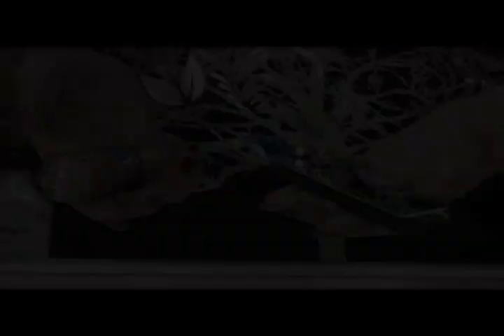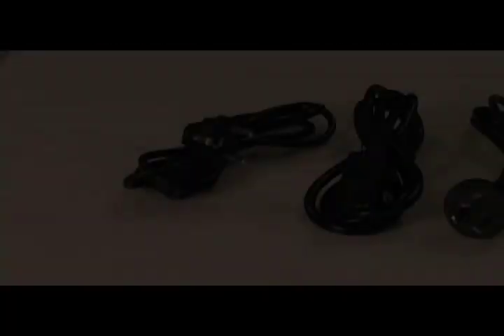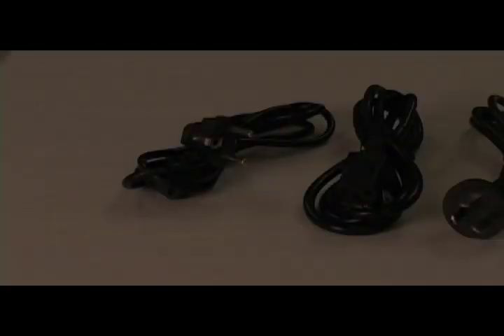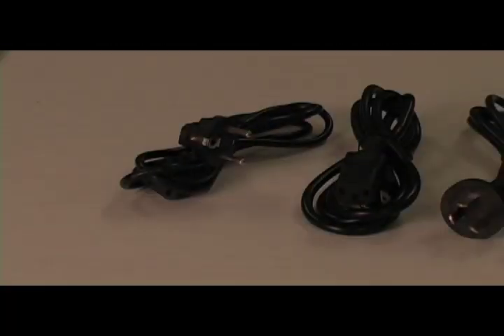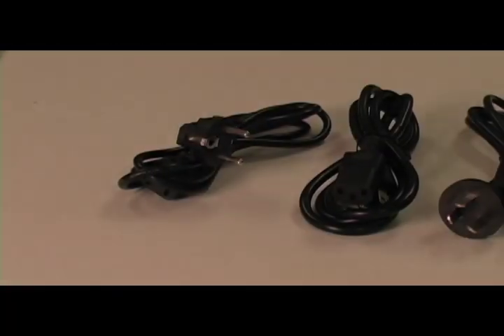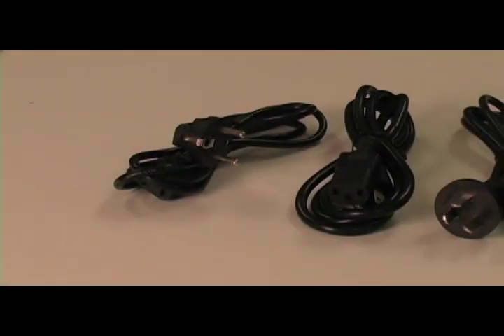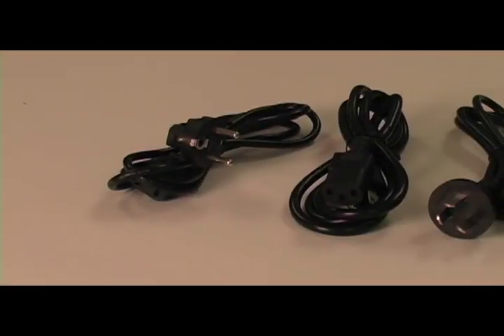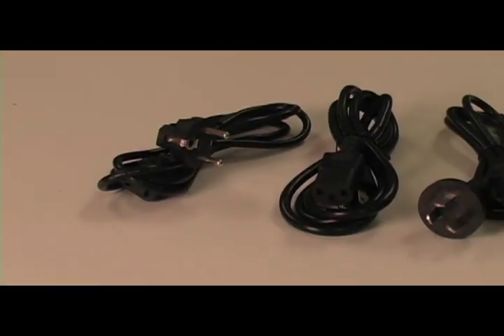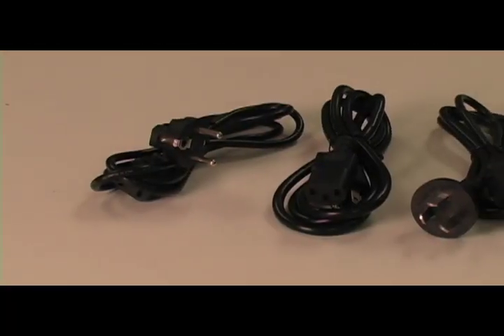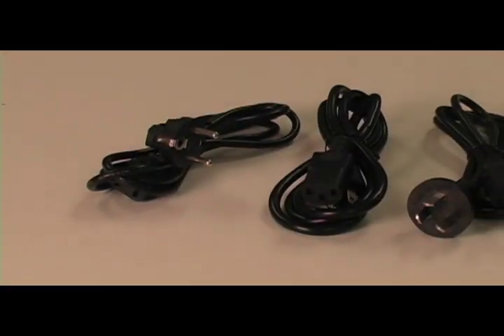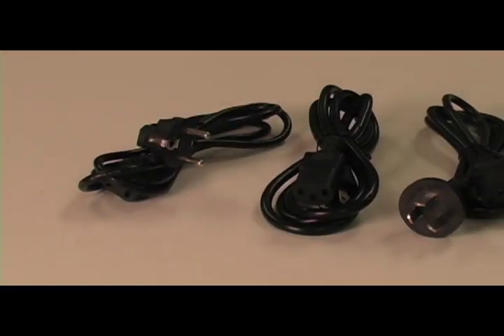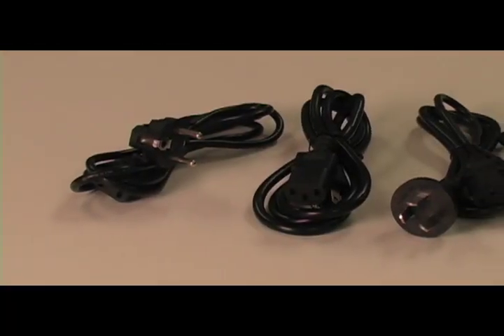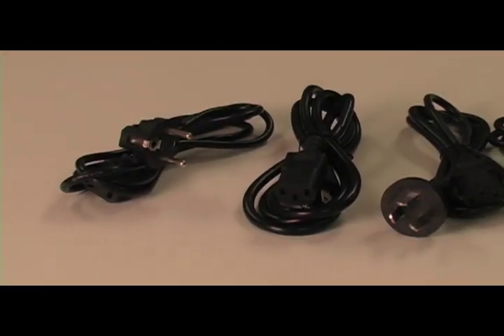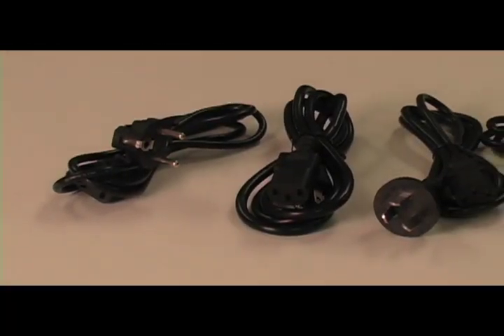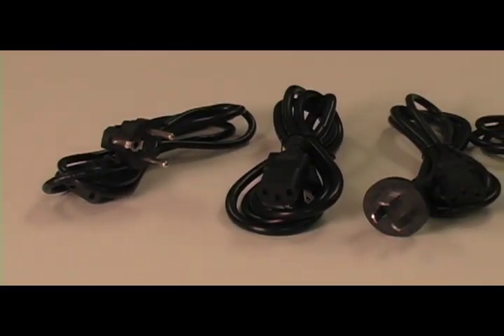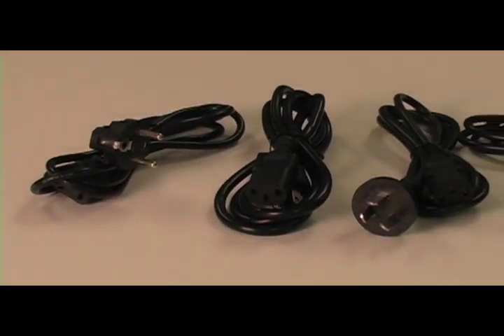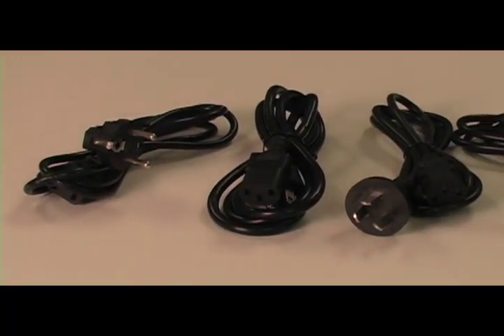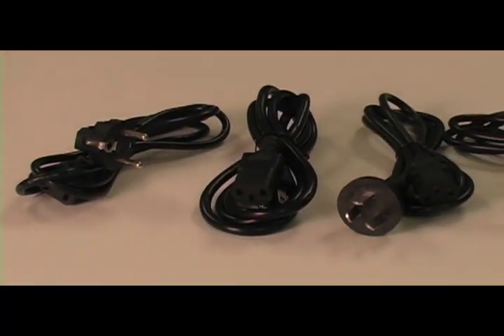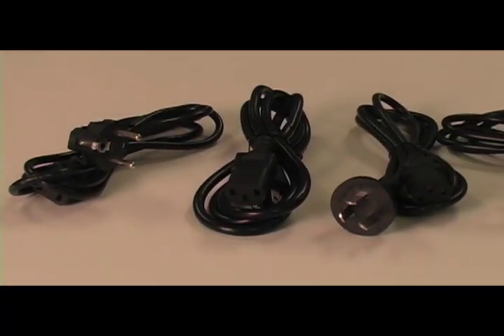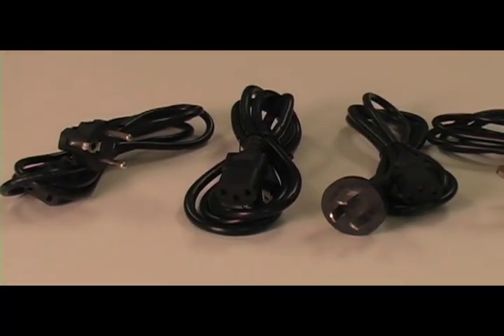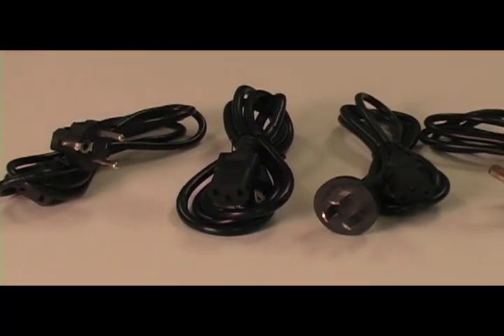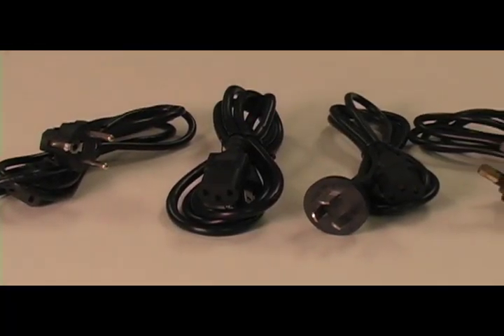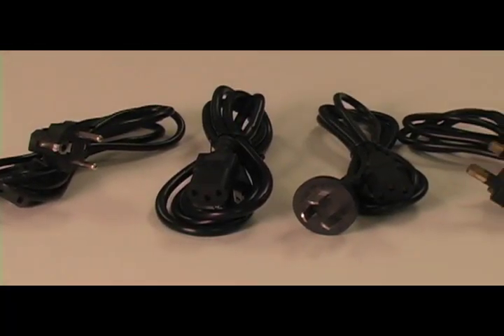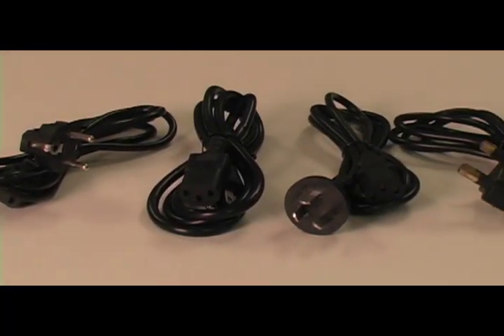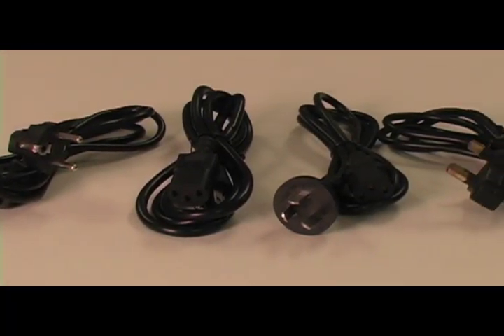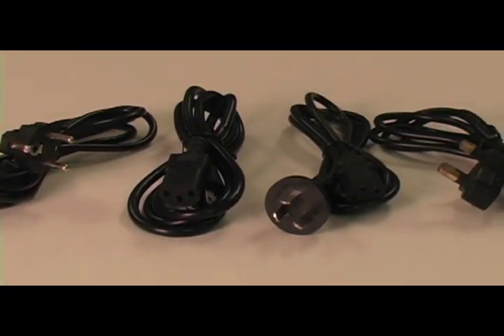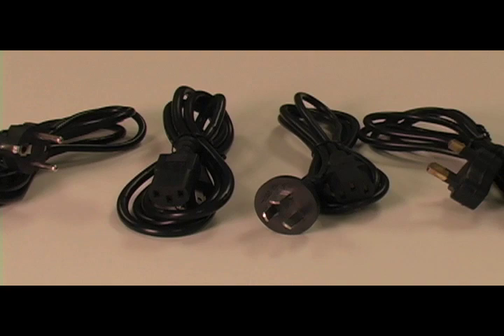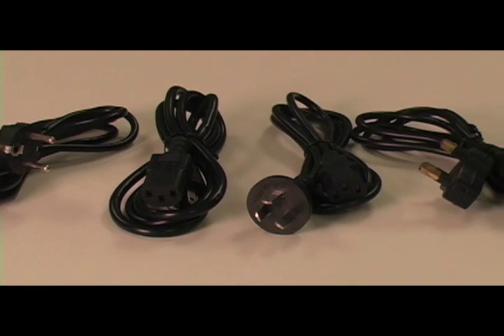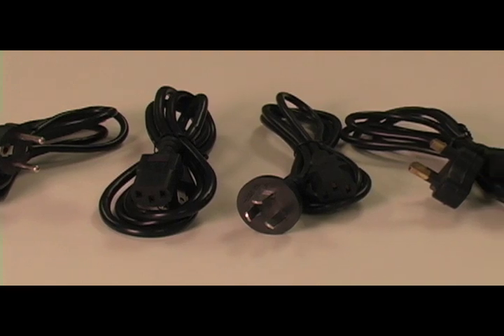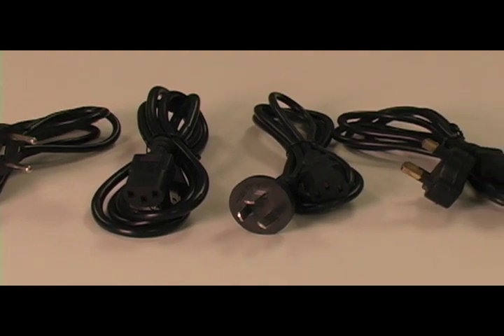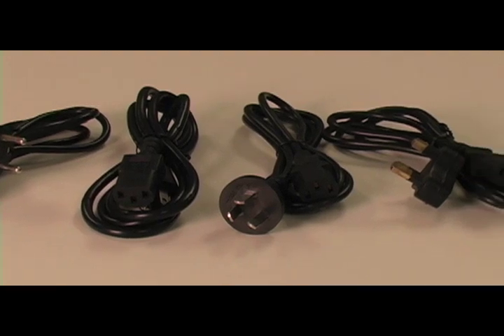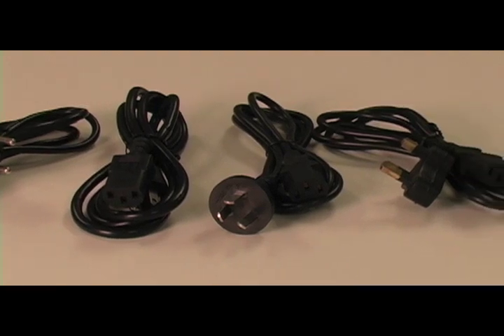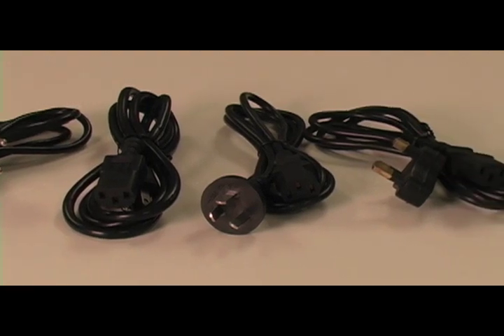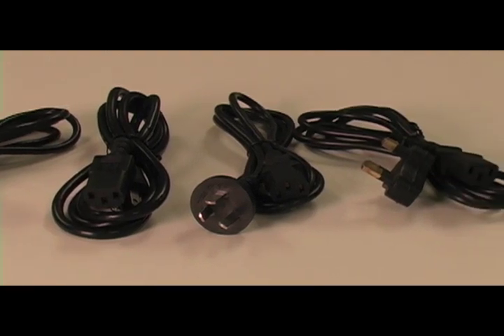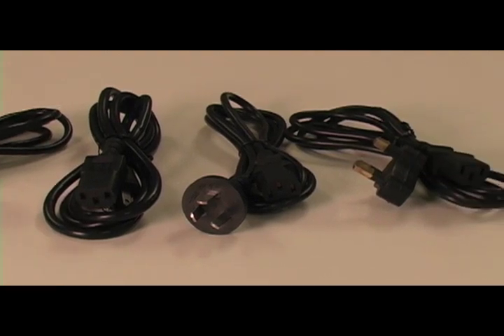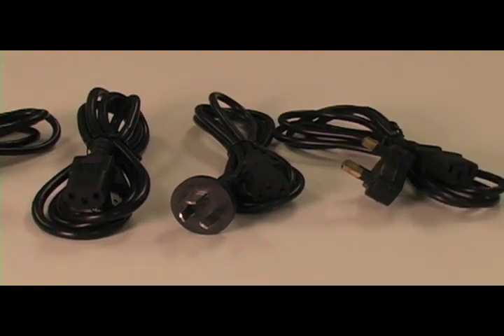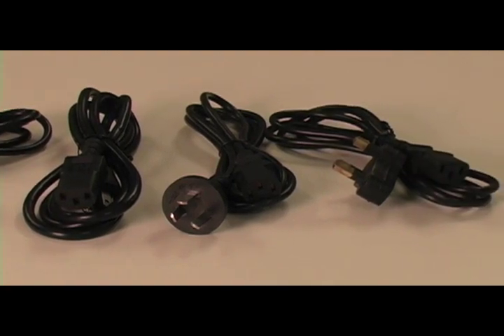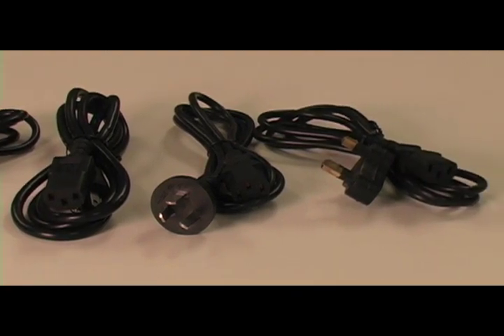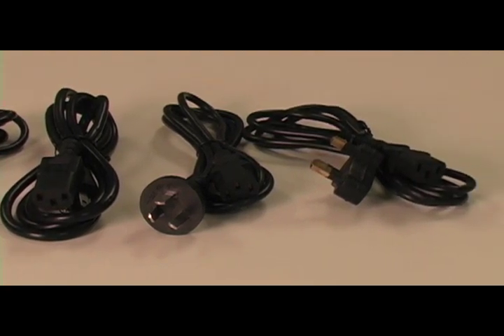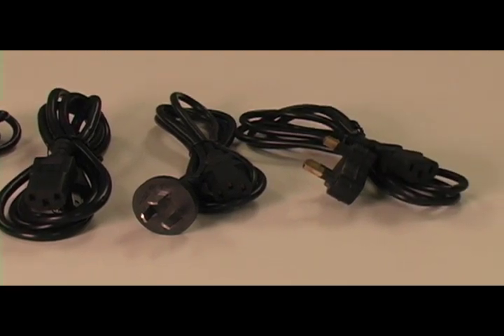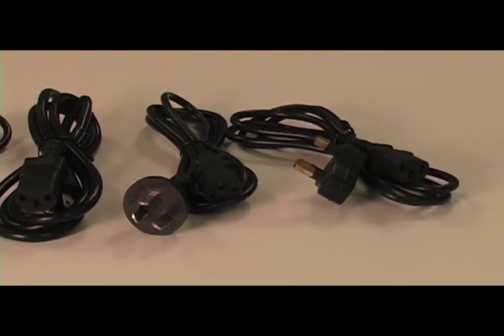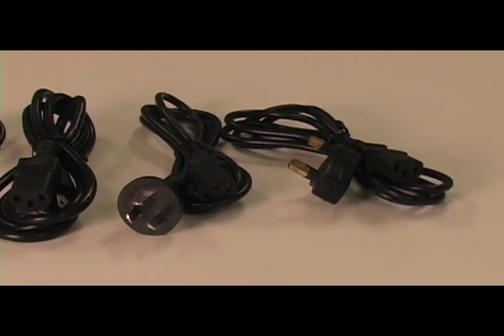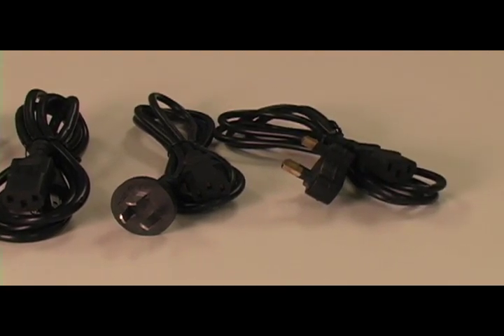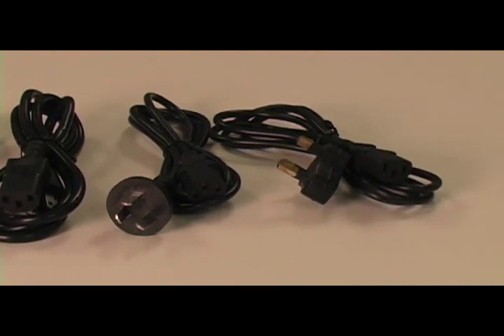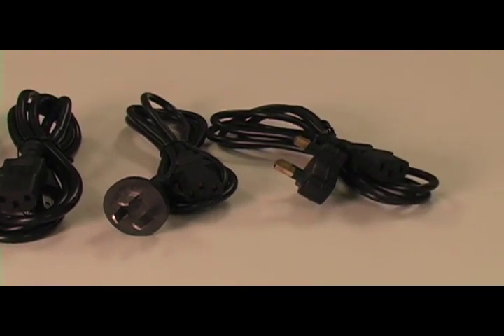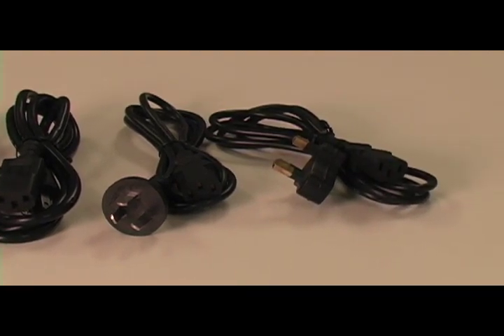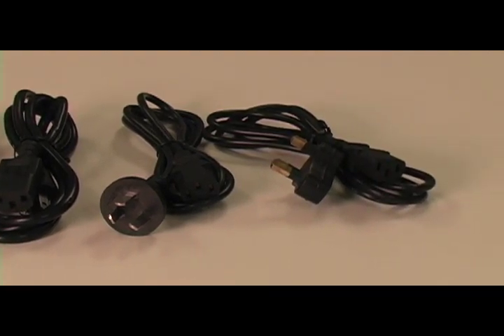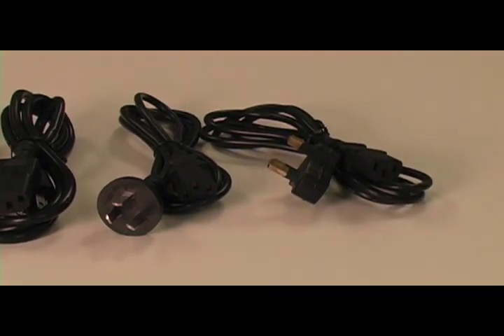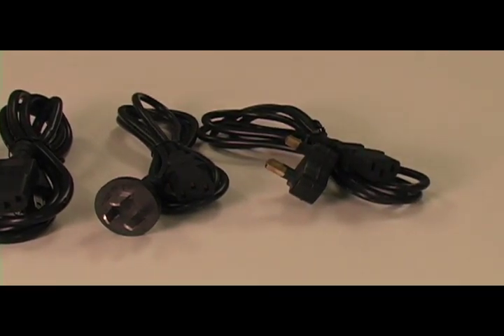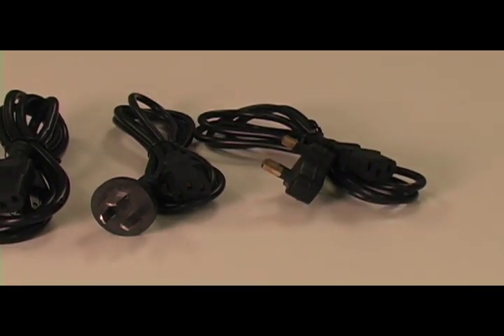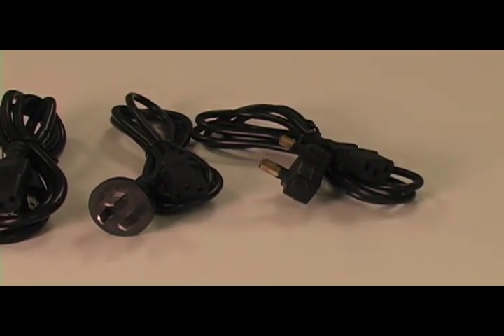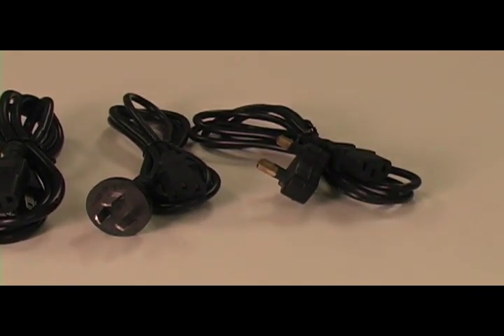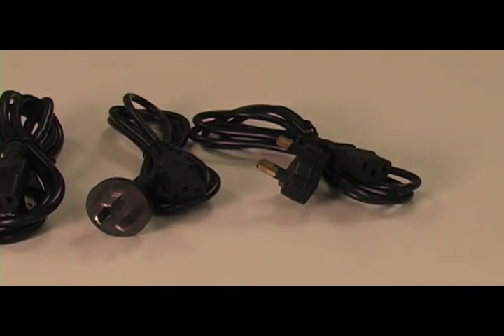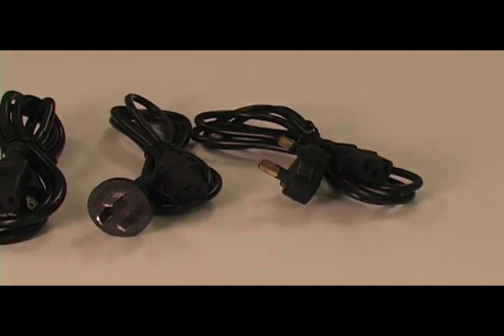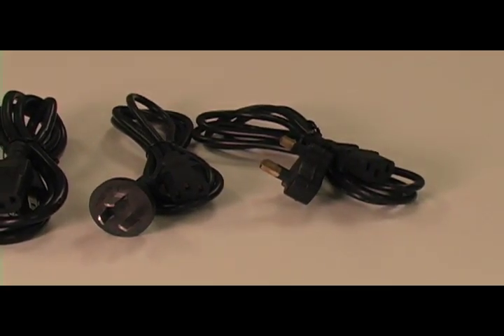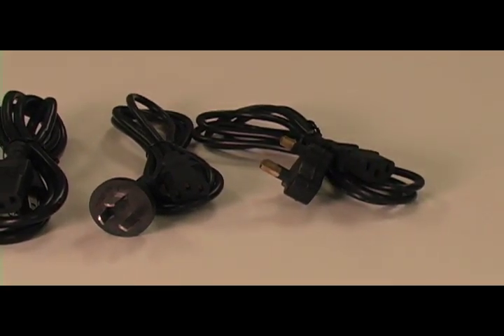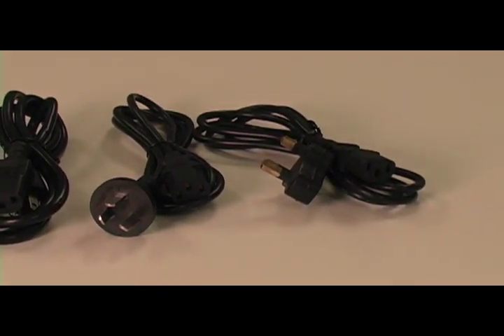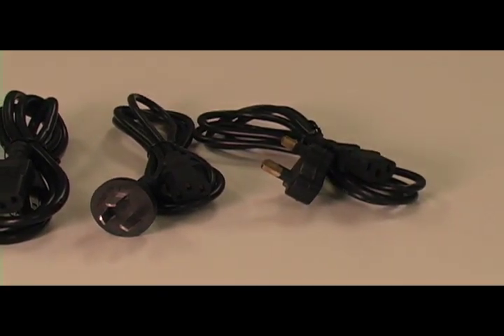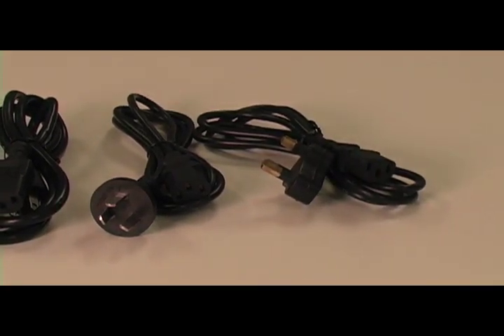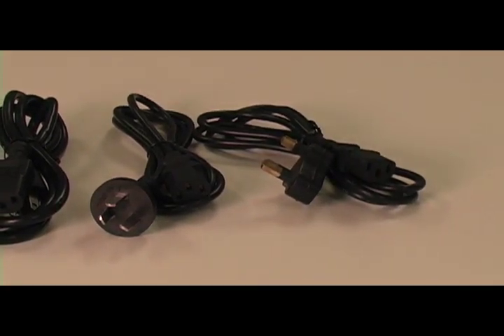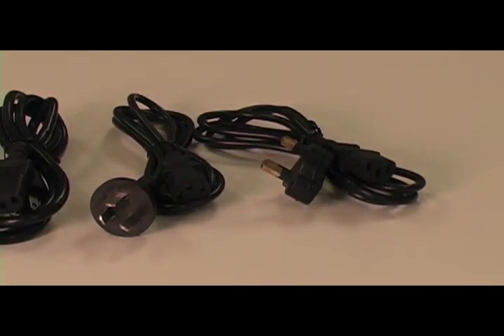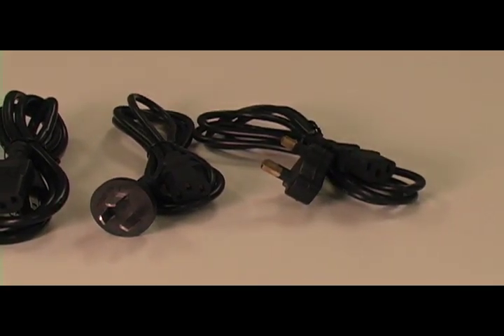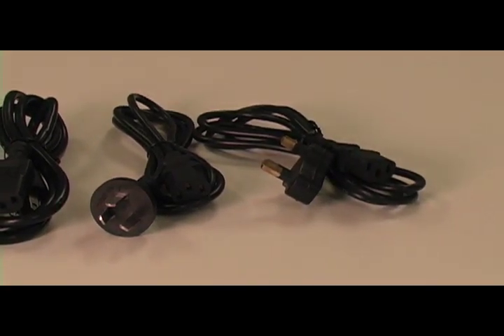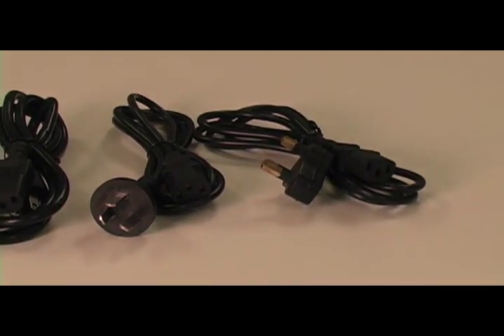We offer different electrical plugs for different countries, so please make sure to let us know what kind of plug you need if you're ordering outside of the USA.